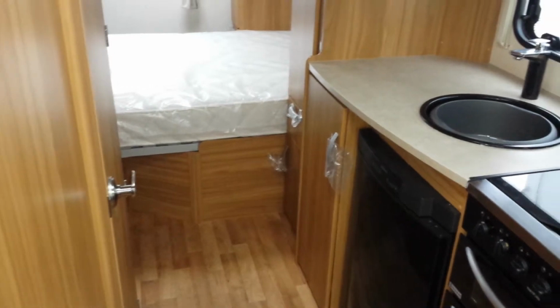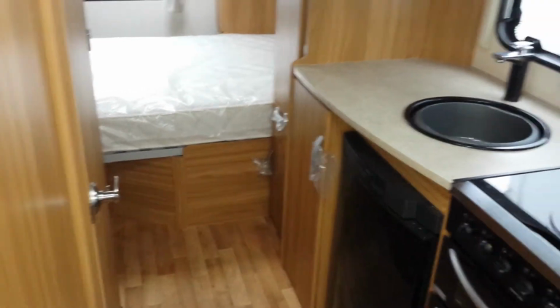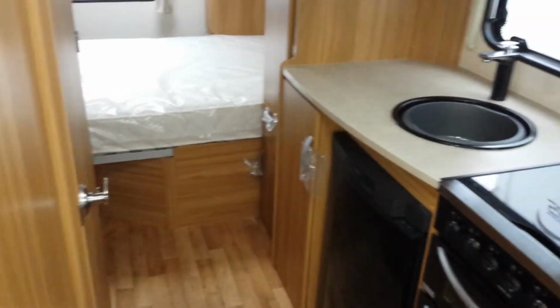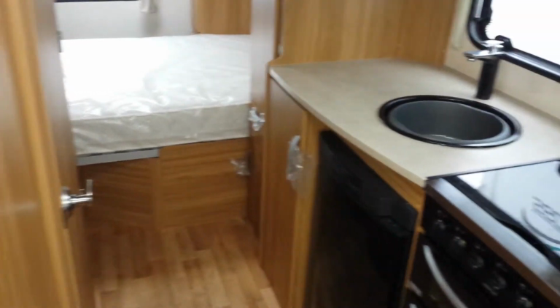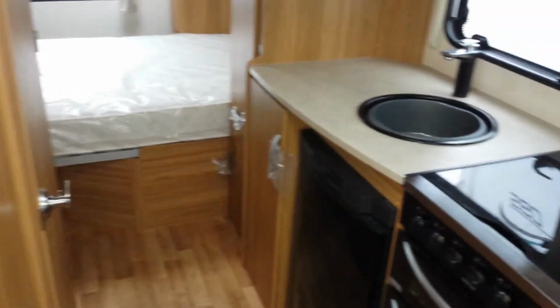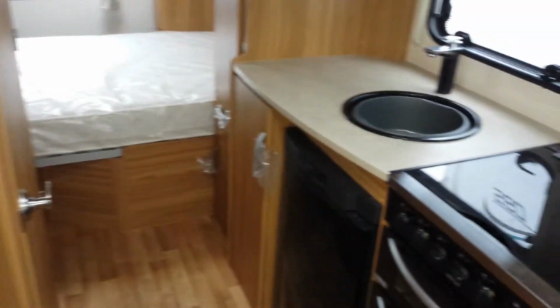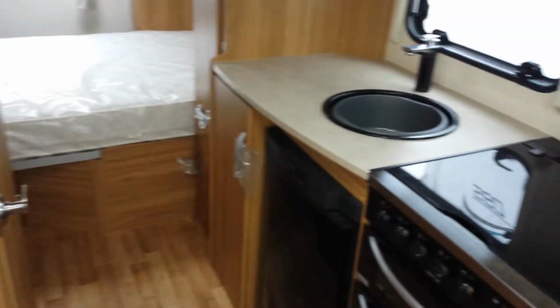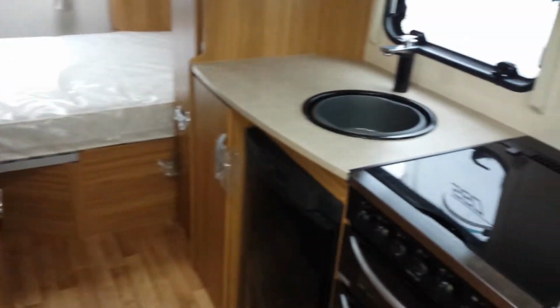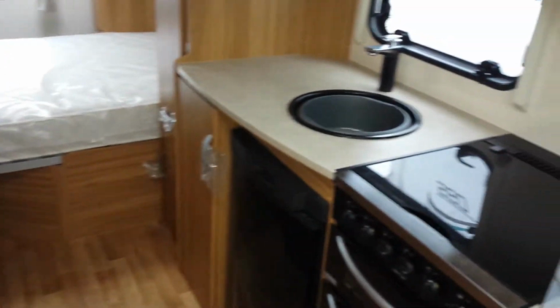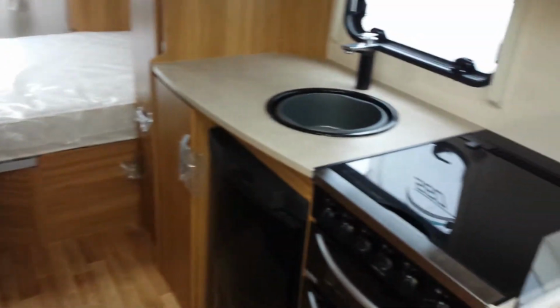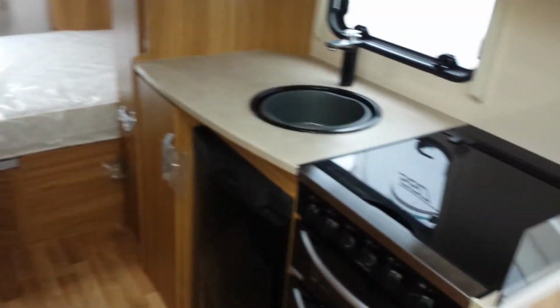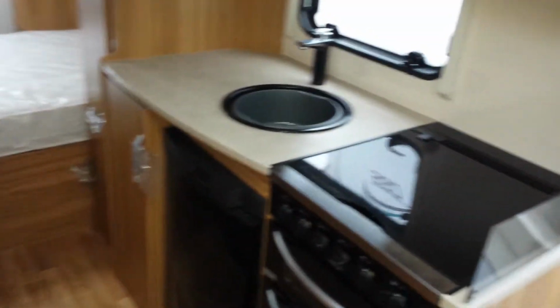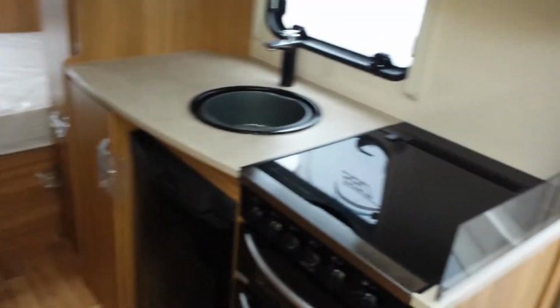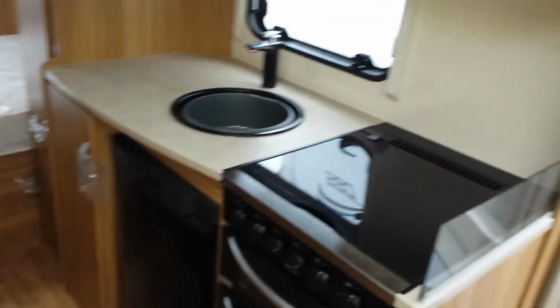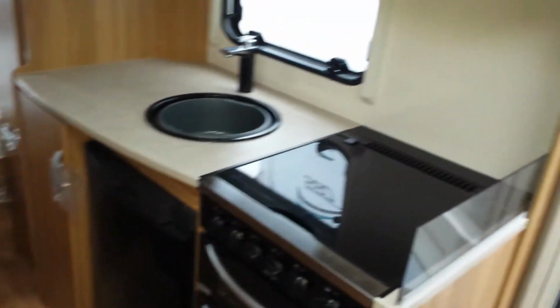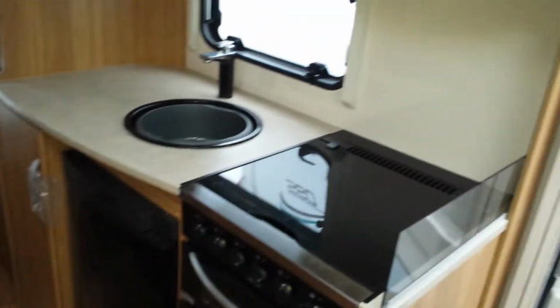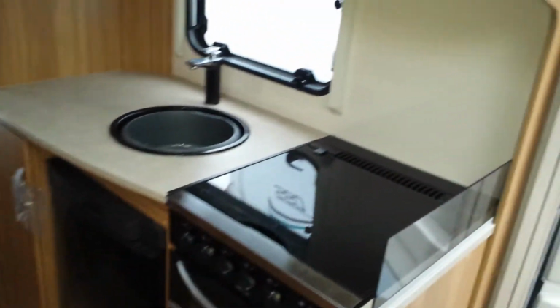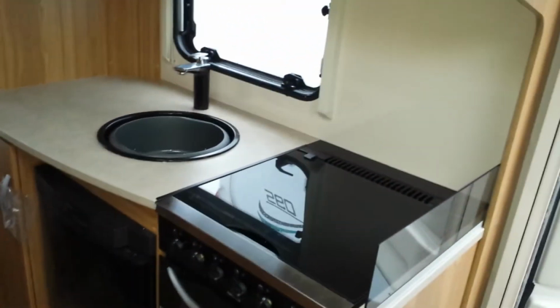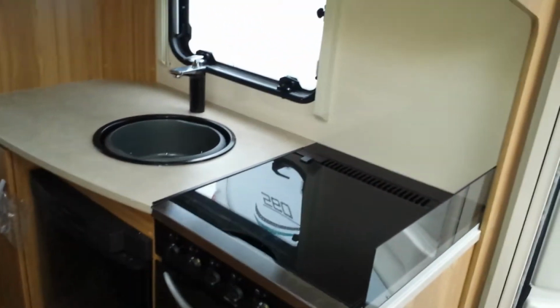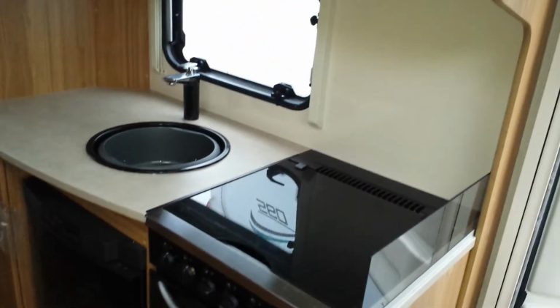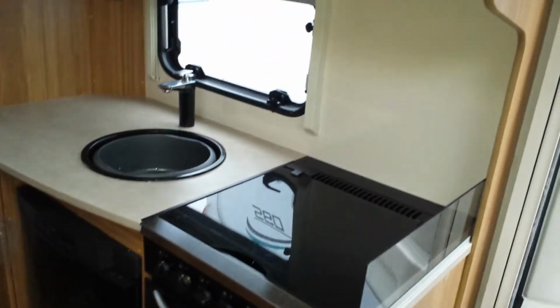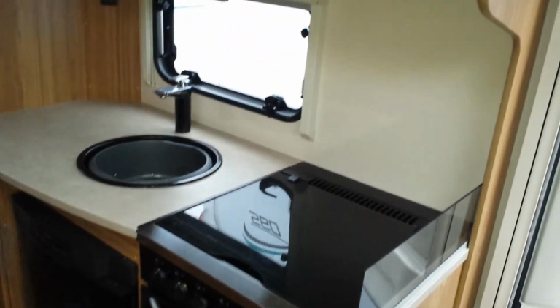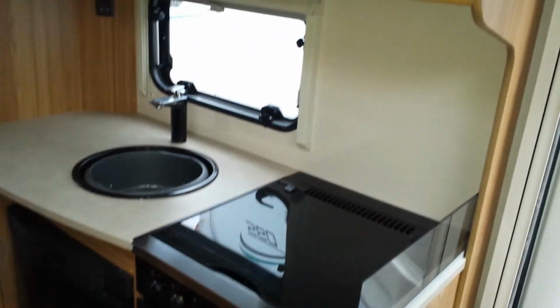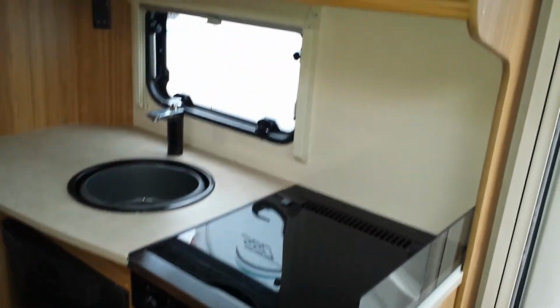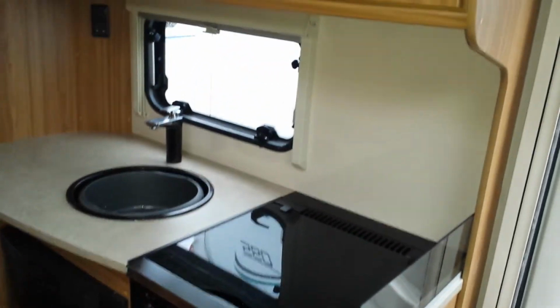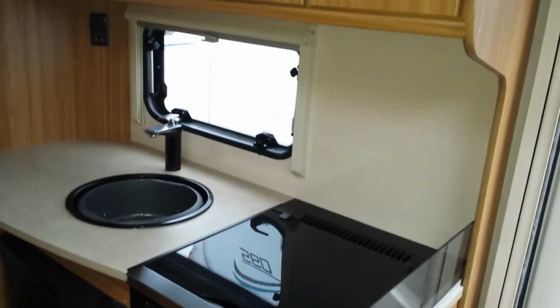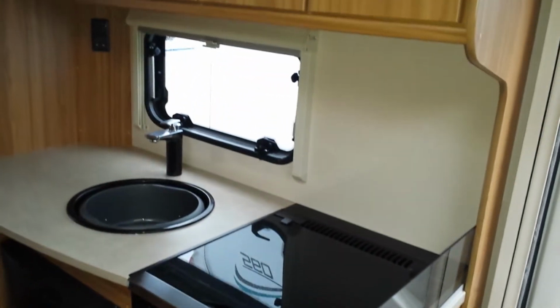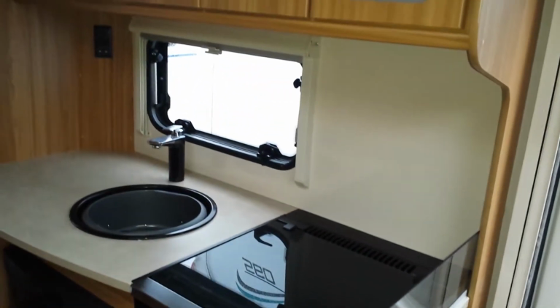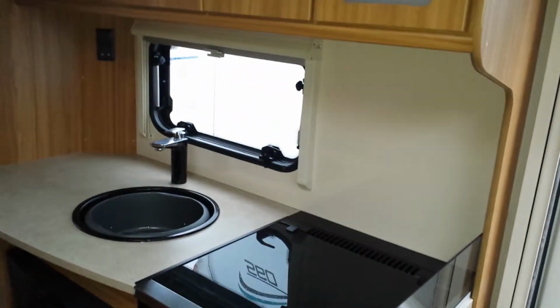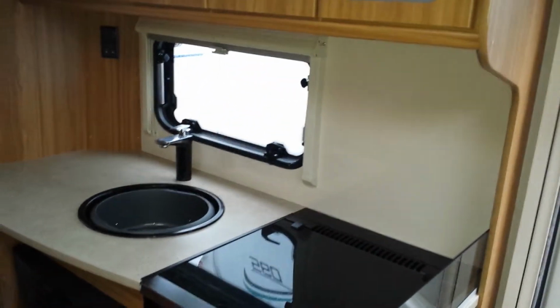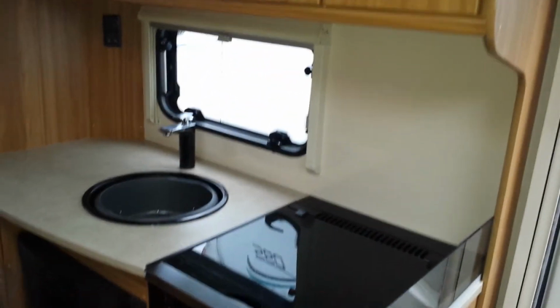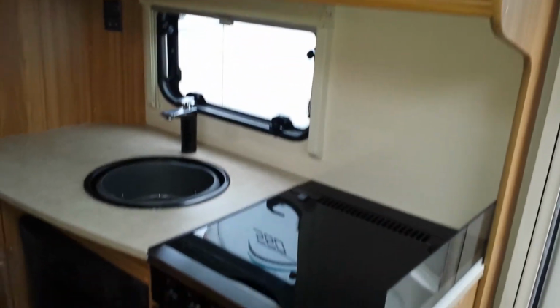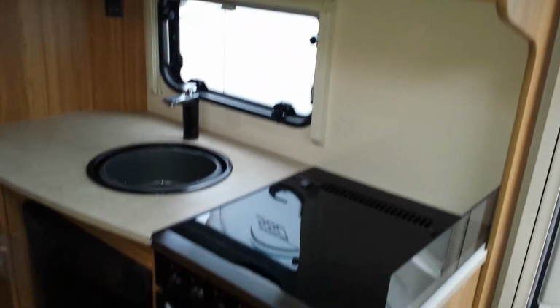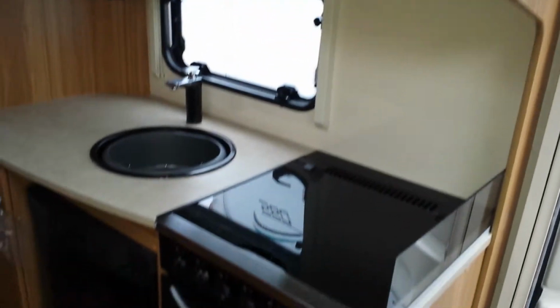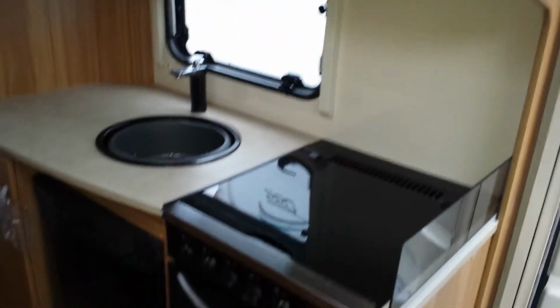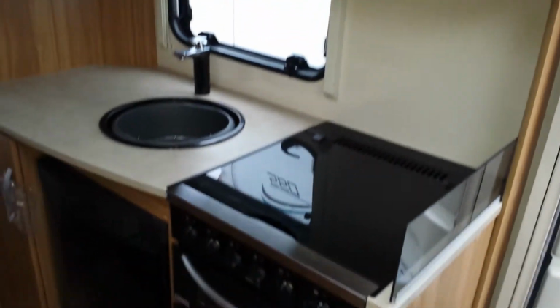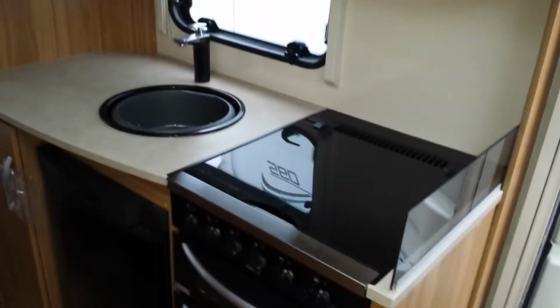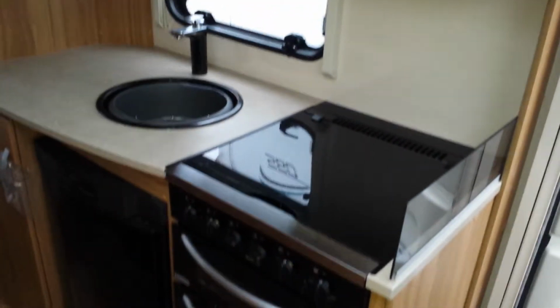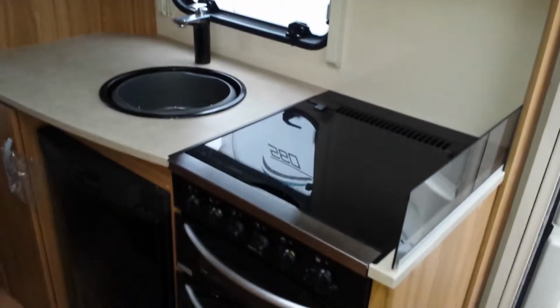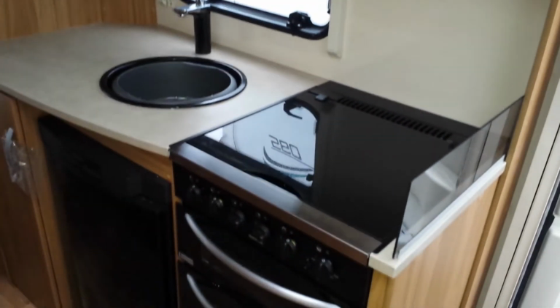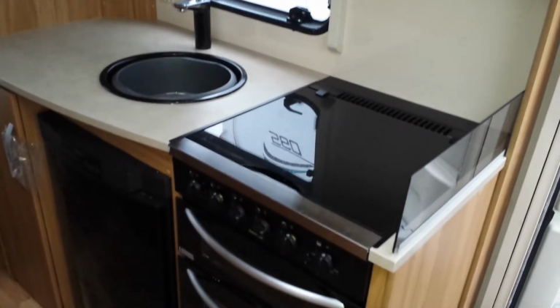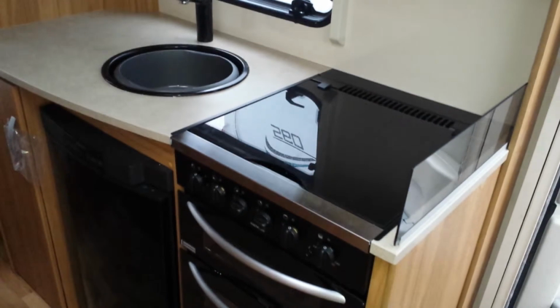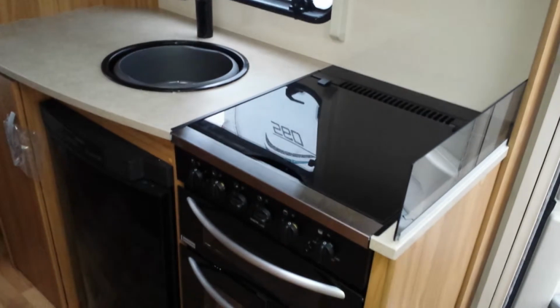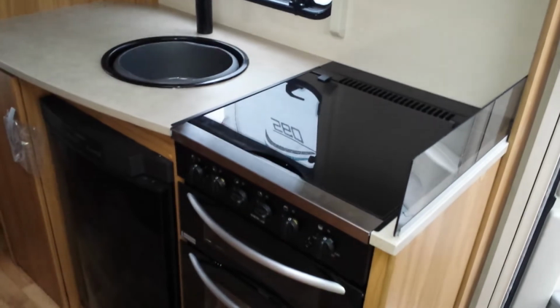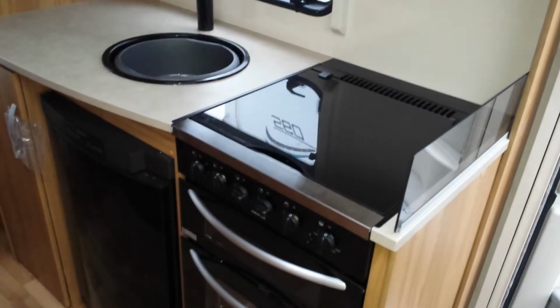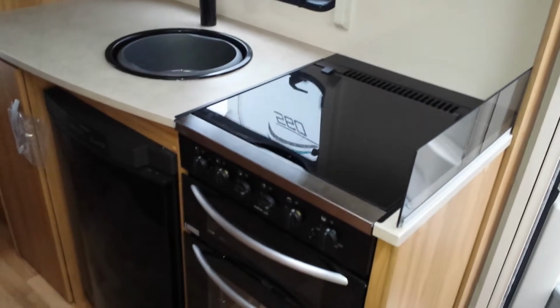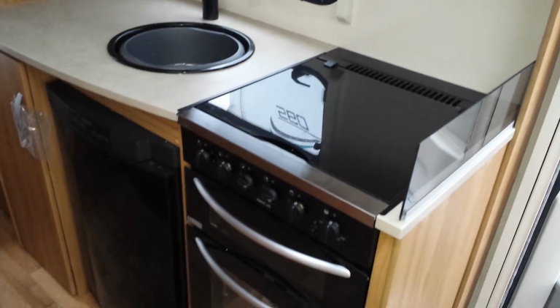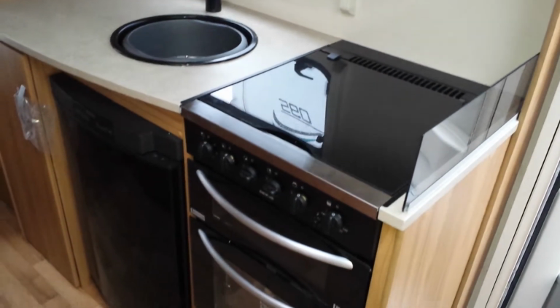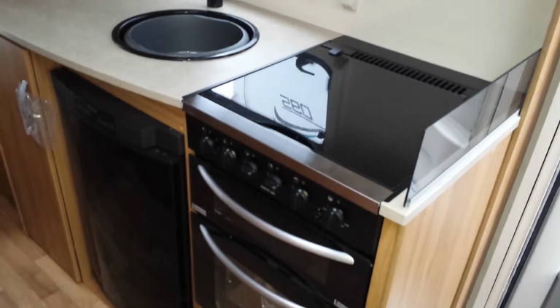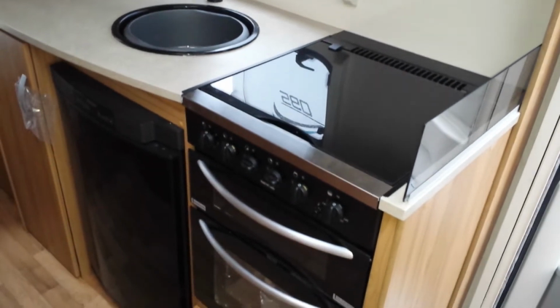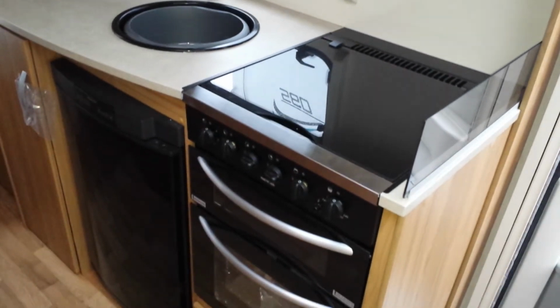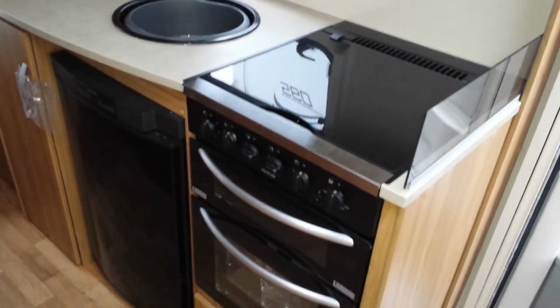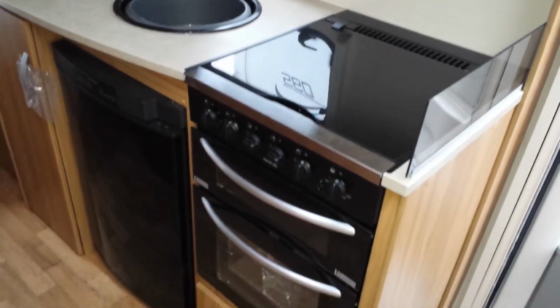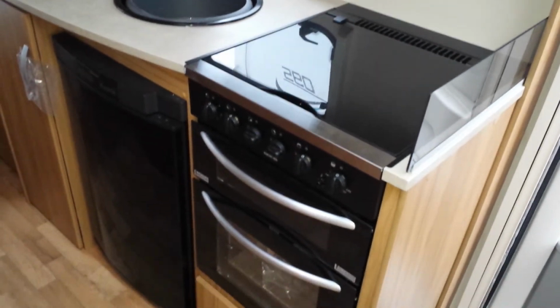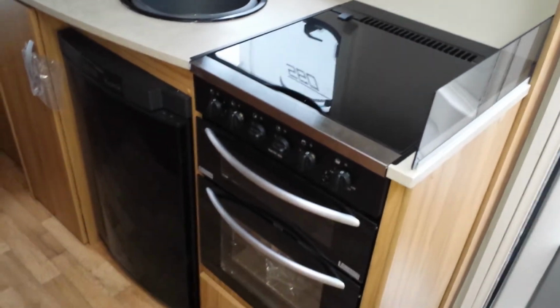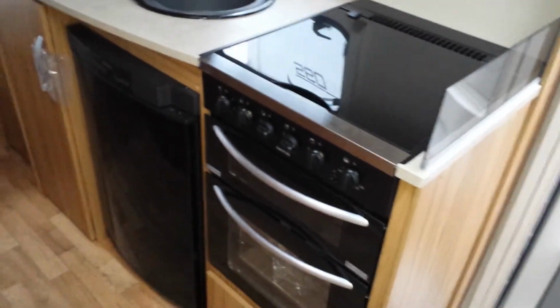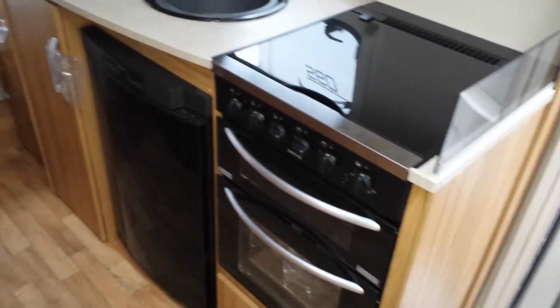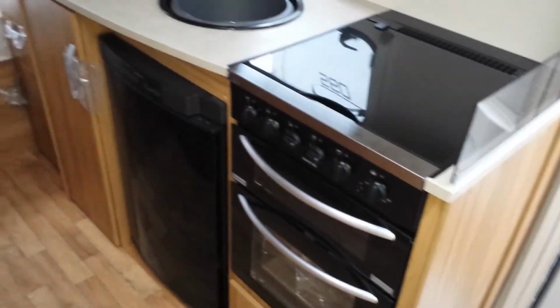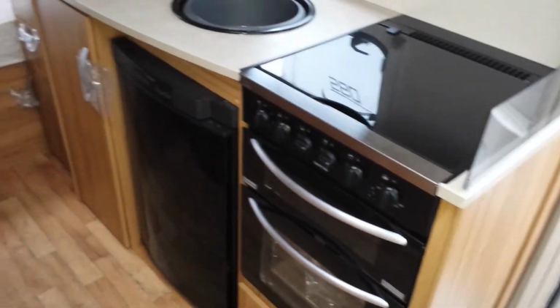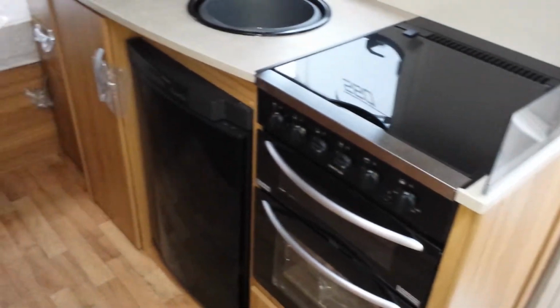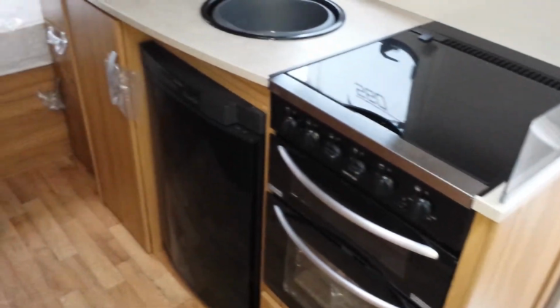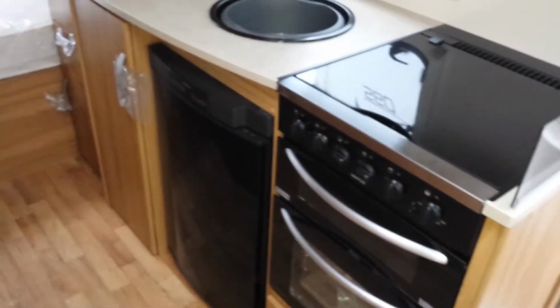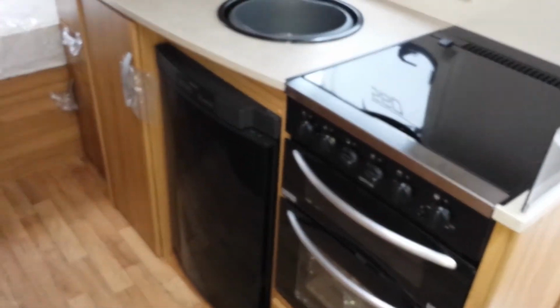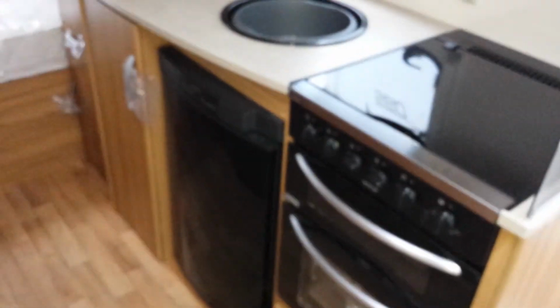Looking at the kitchen area, we have a new cream splash back. We also have a new redesigned oven and fridge.